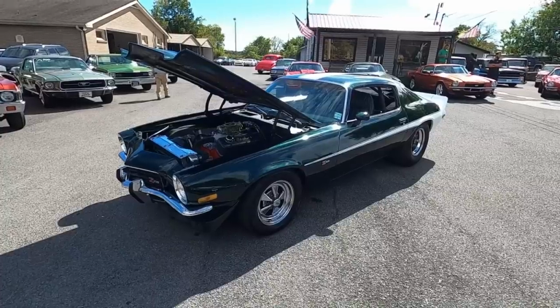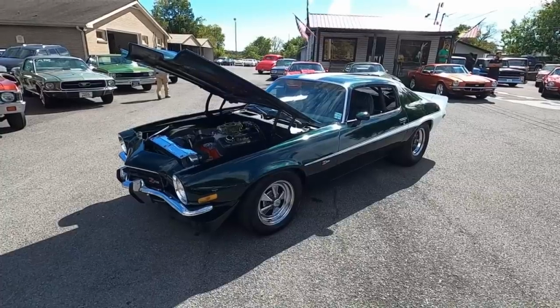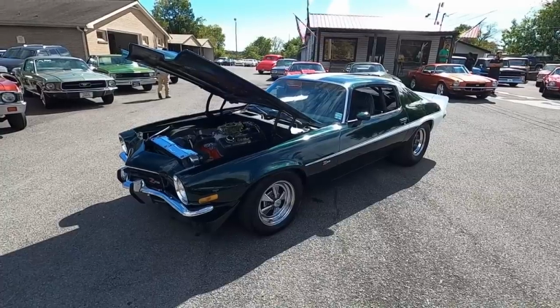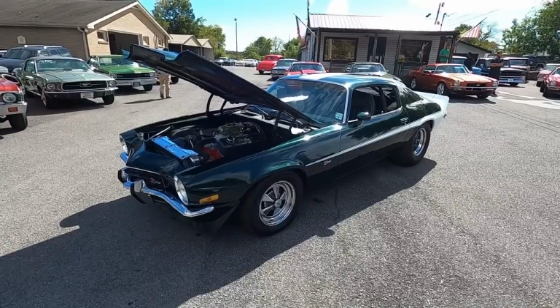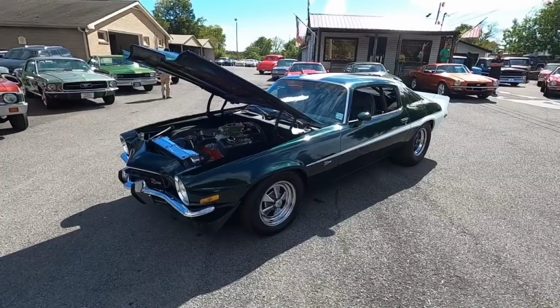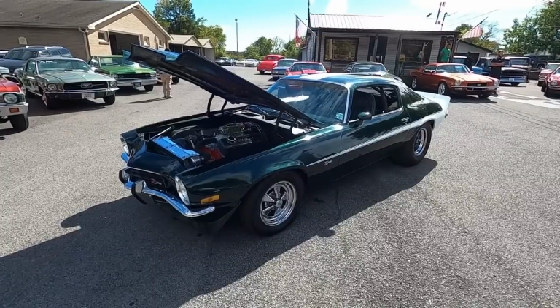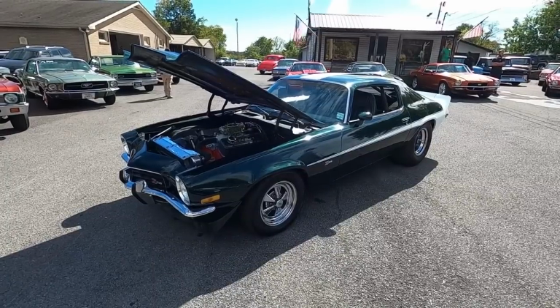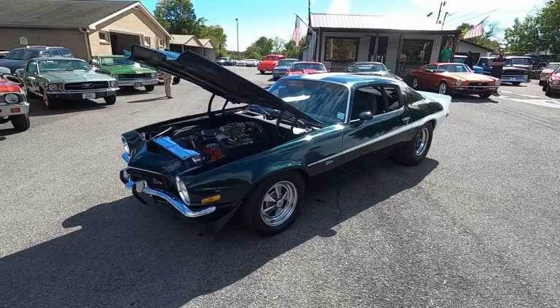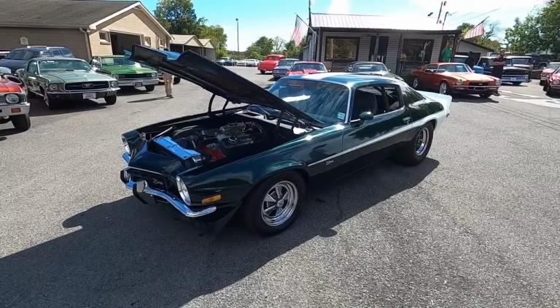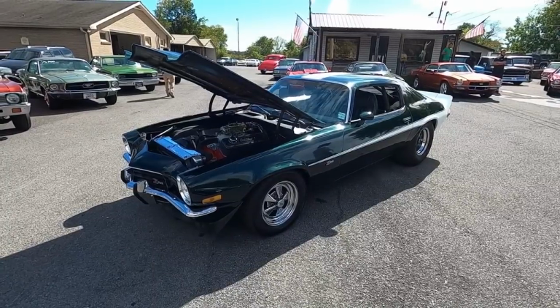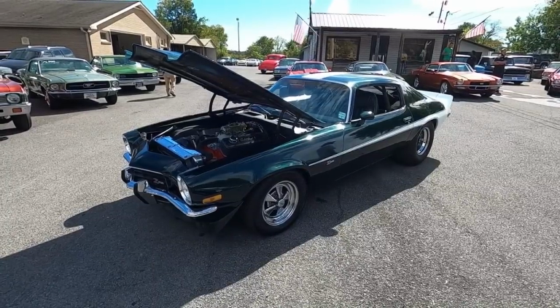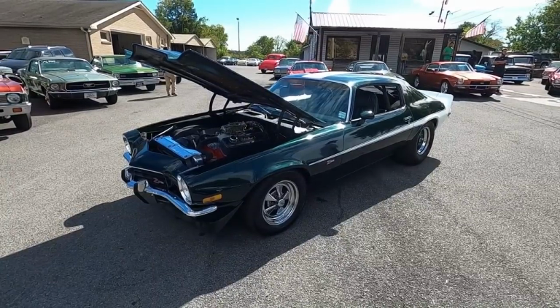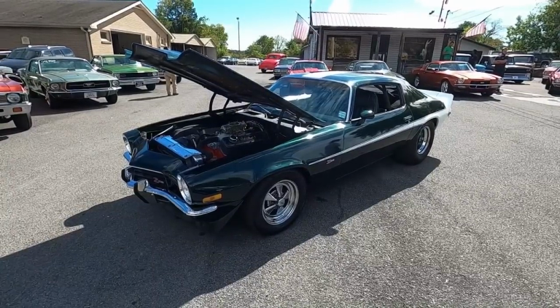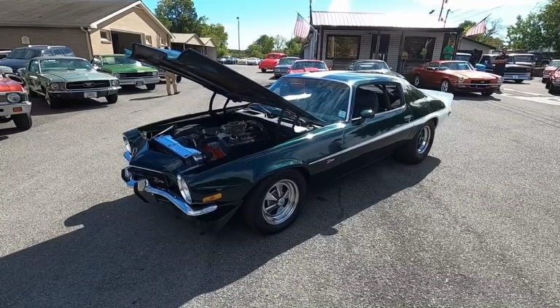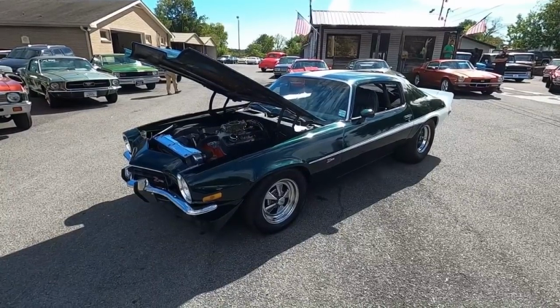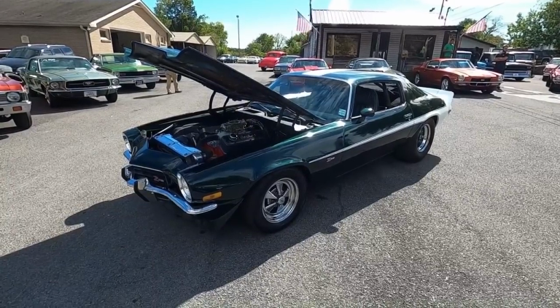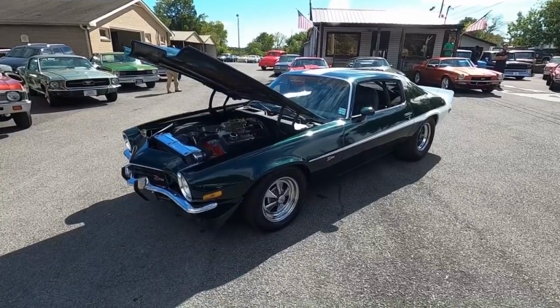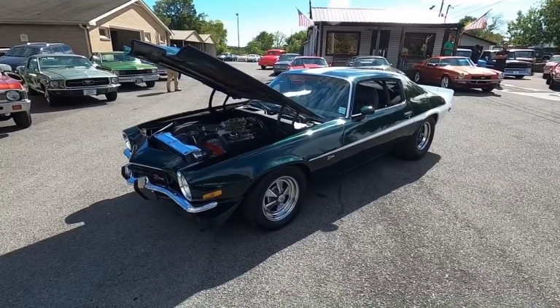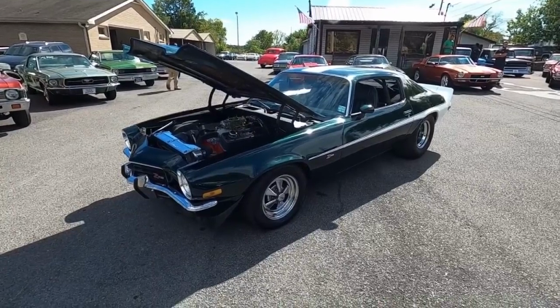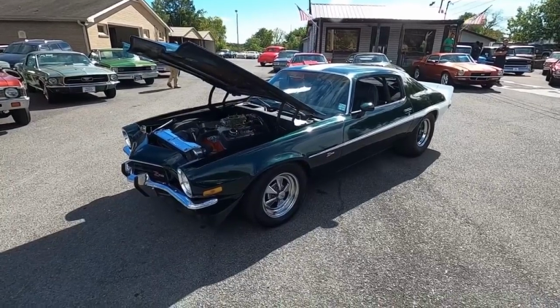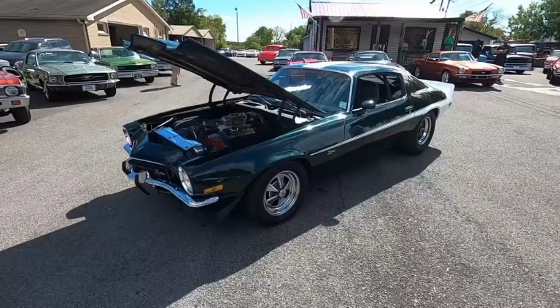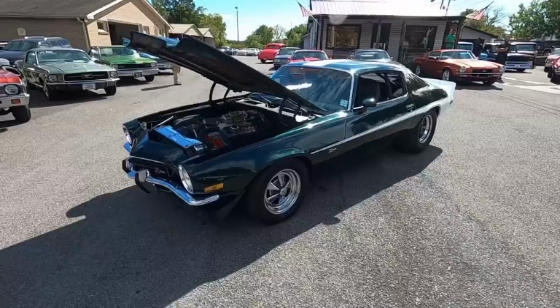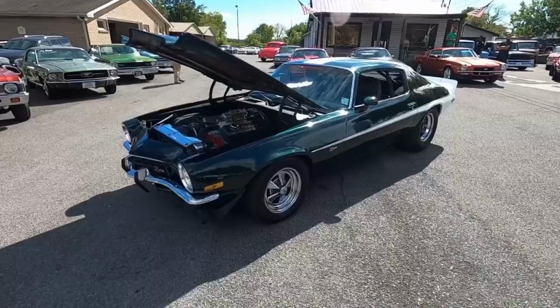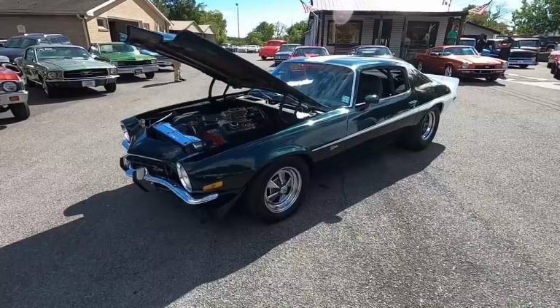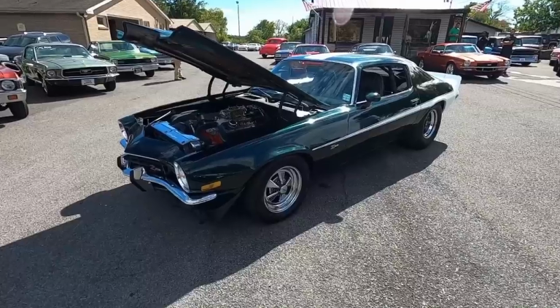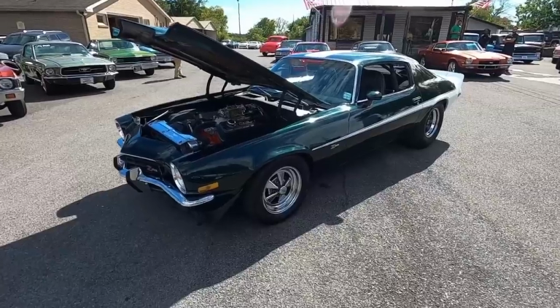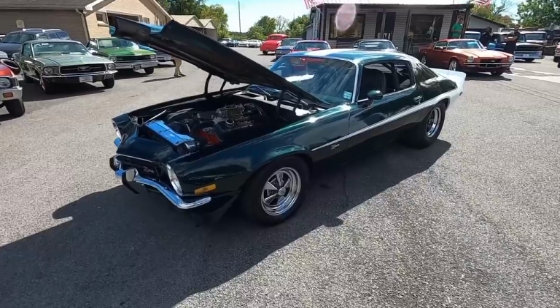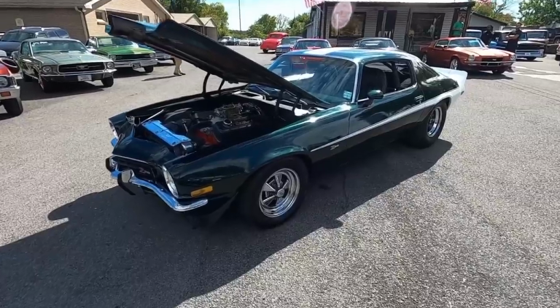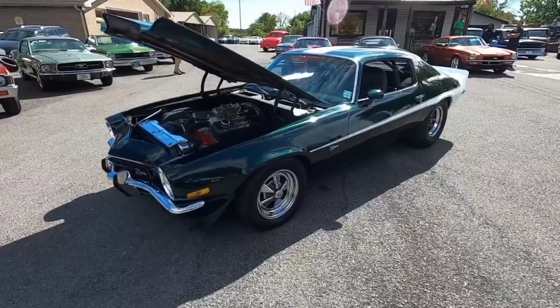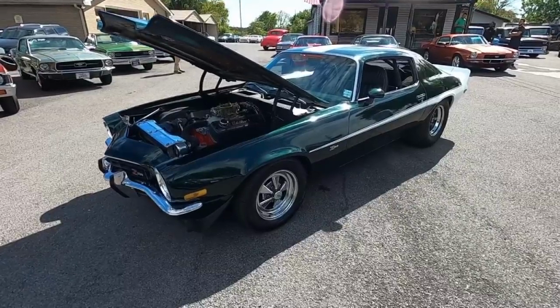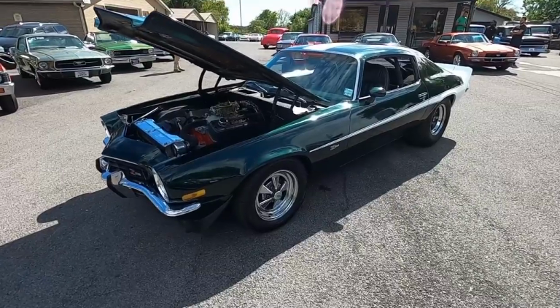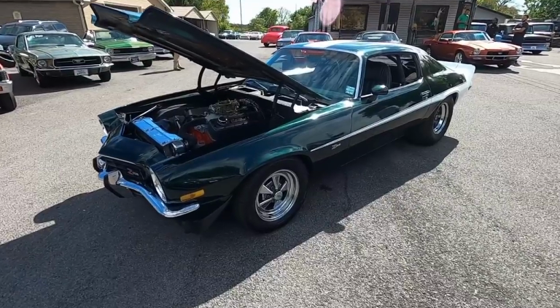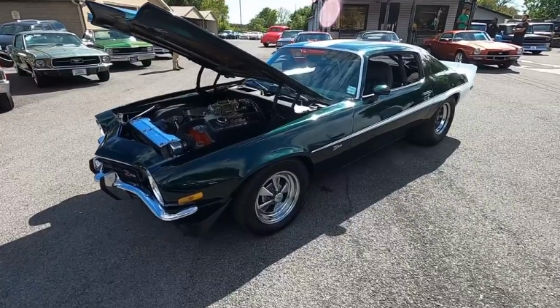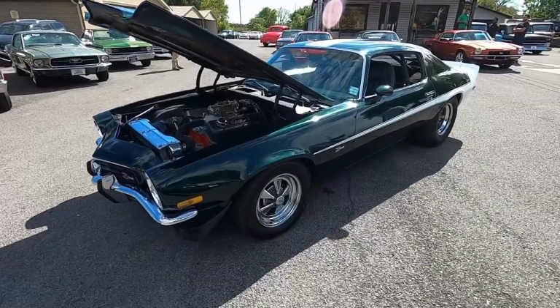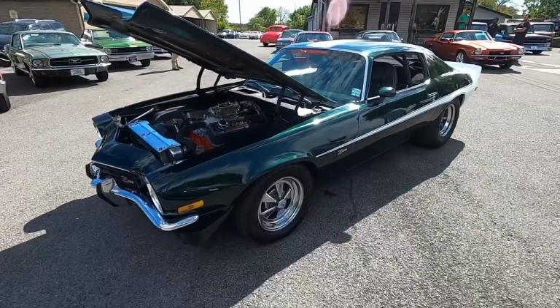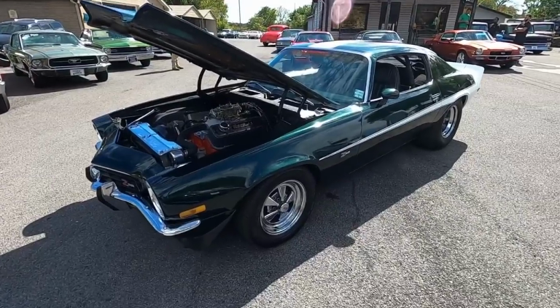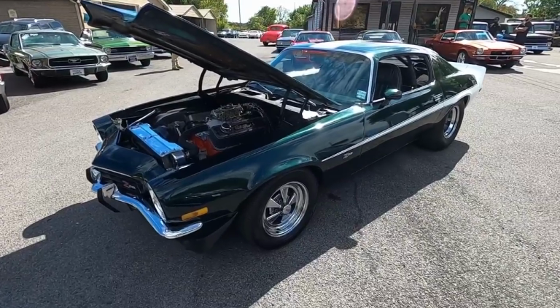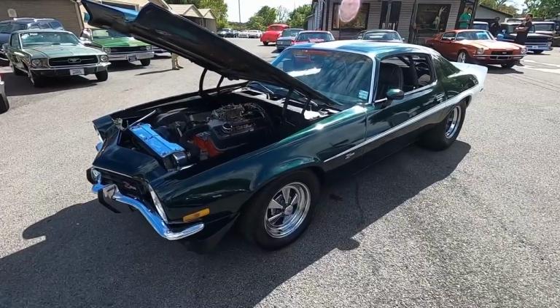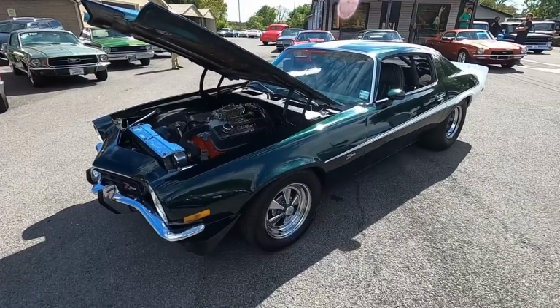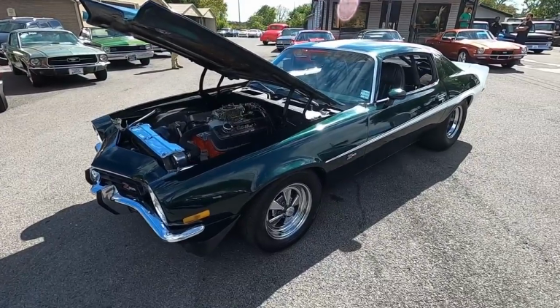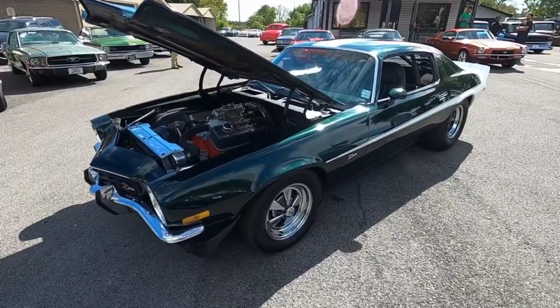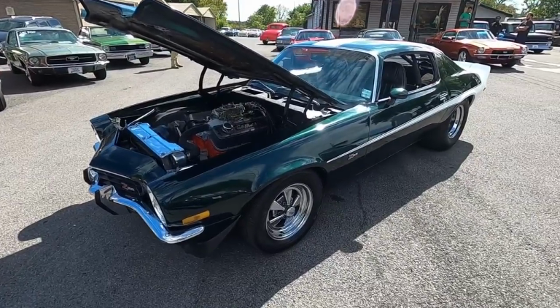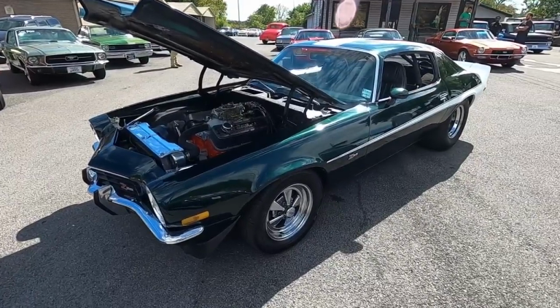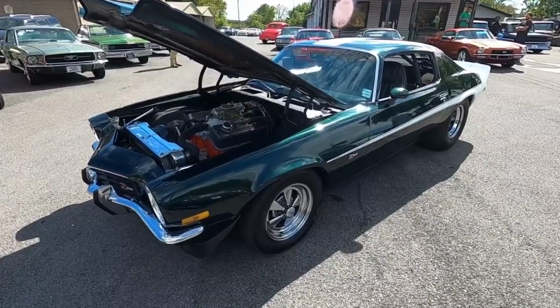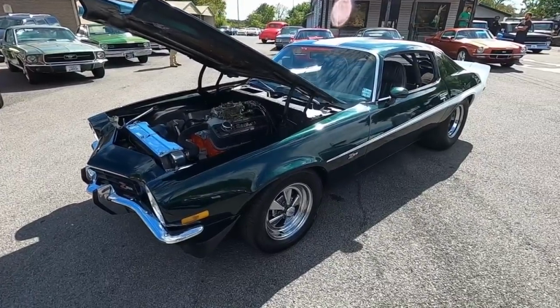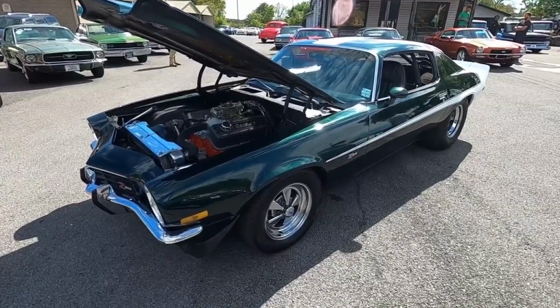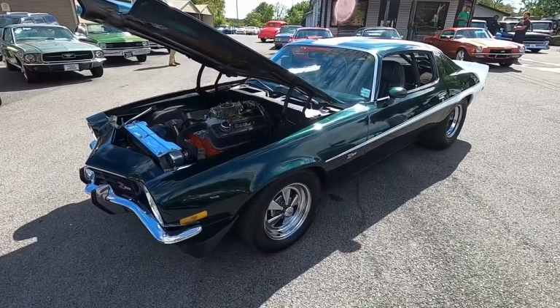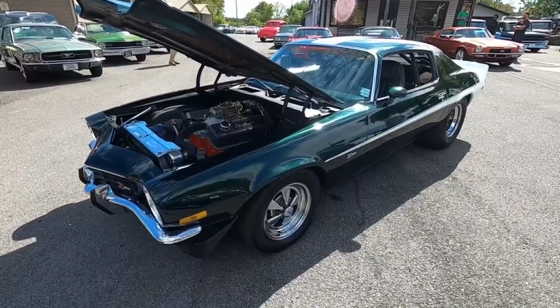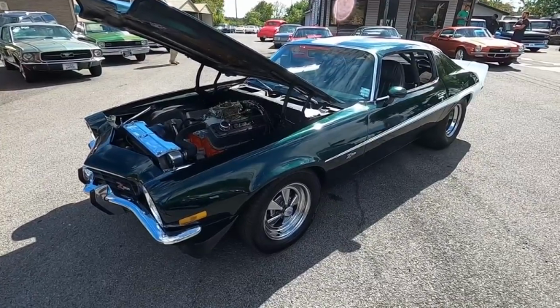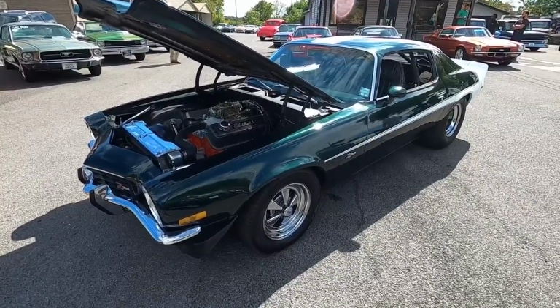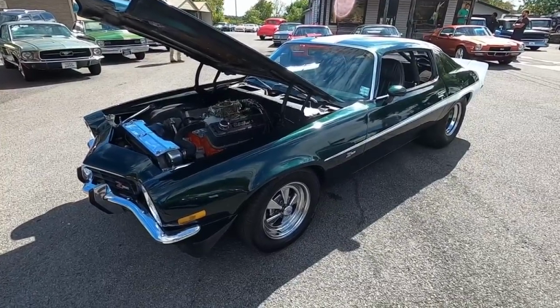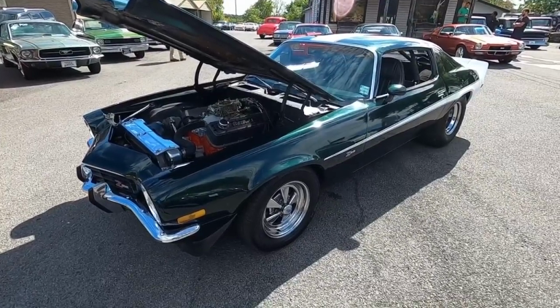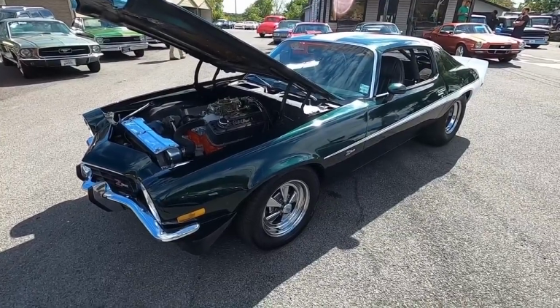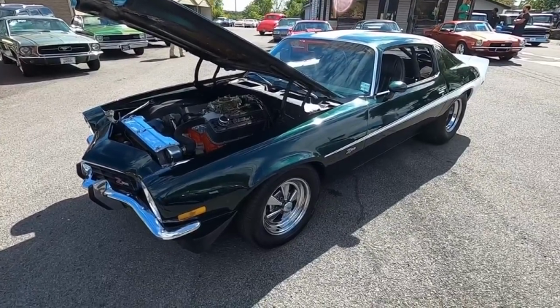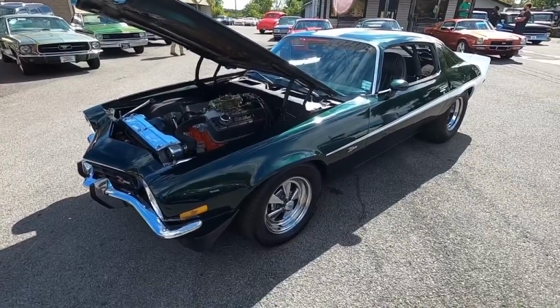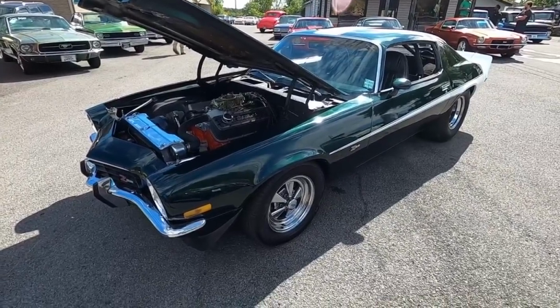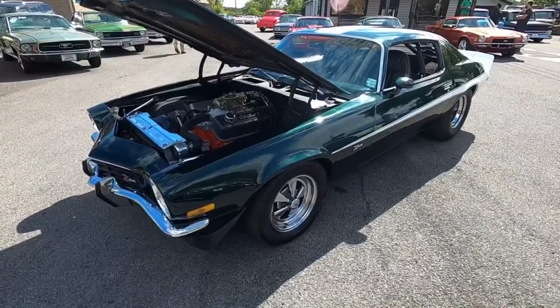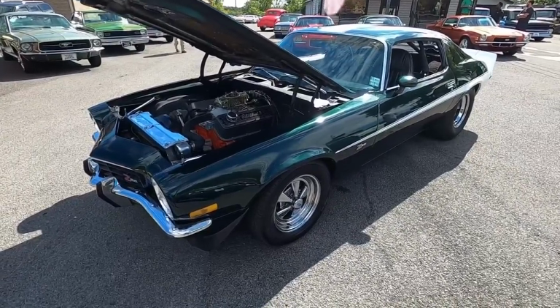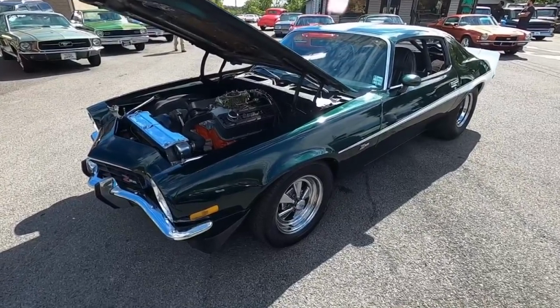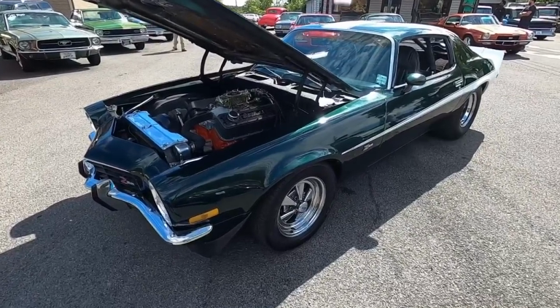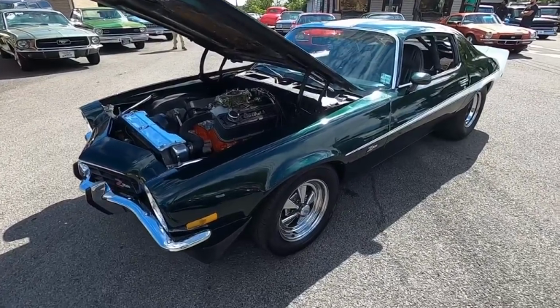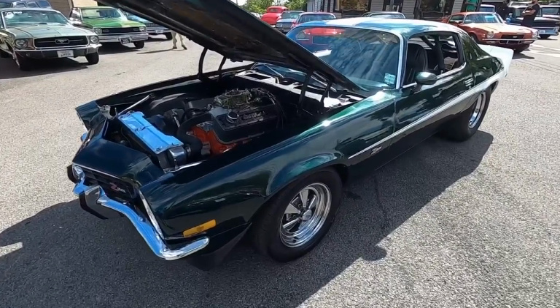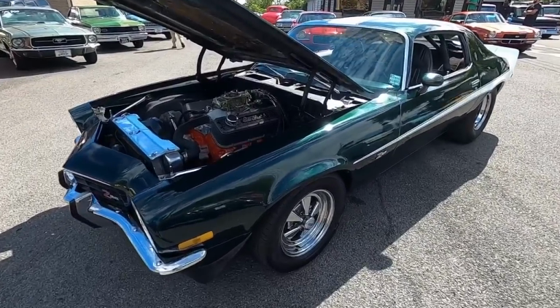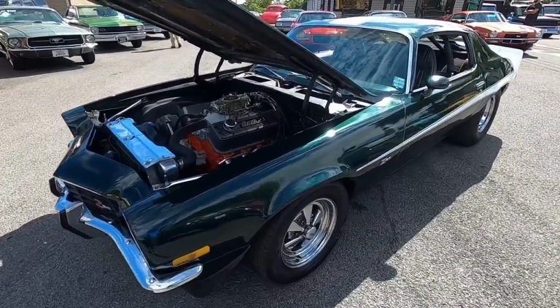What's up guys? Welcome back. Nick here at Maple Motors in Hendersonville, Tennessee. And today's test drive is this 1973 Chevy Camaro.